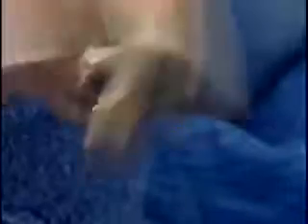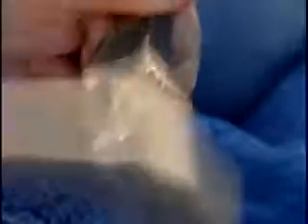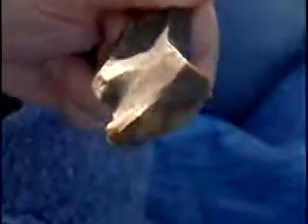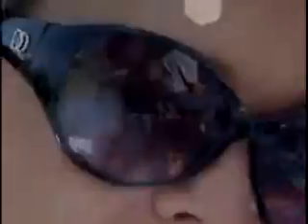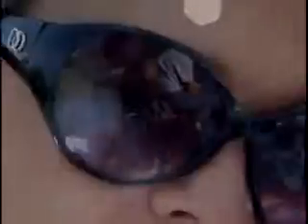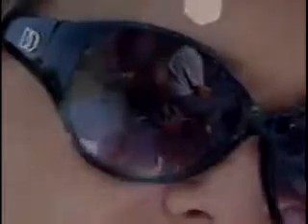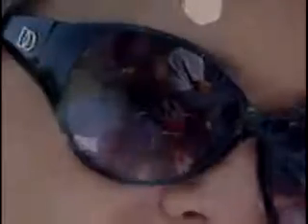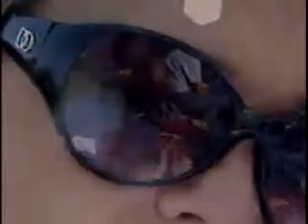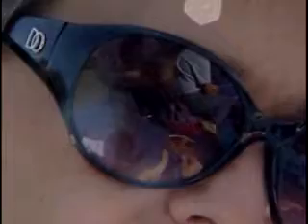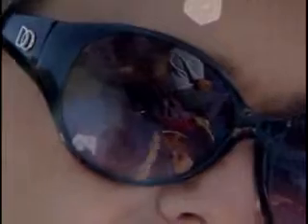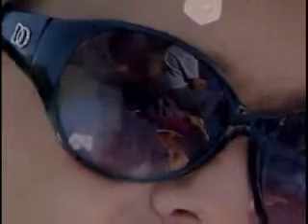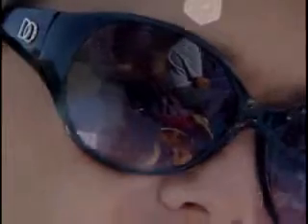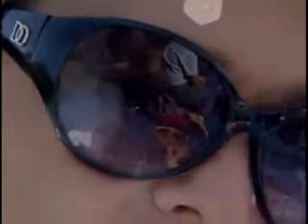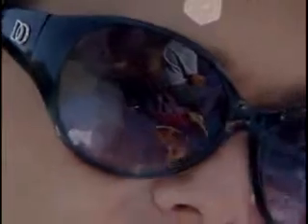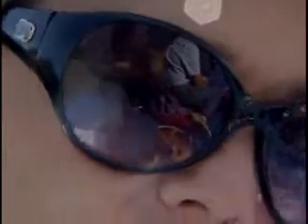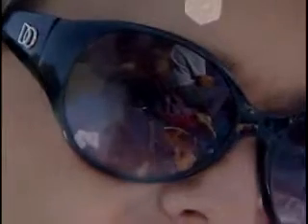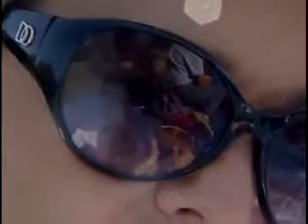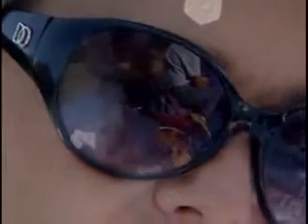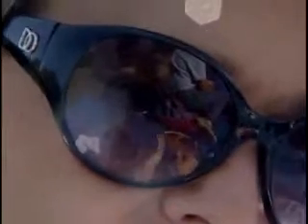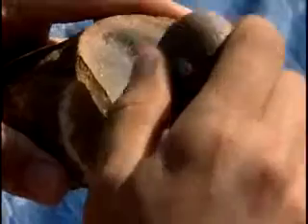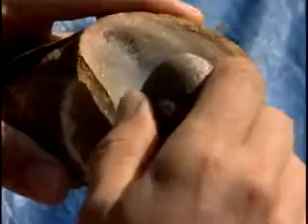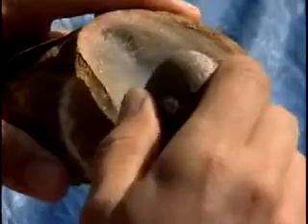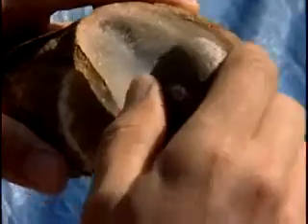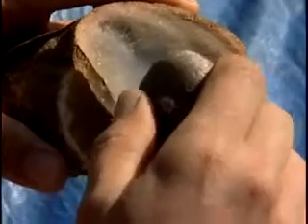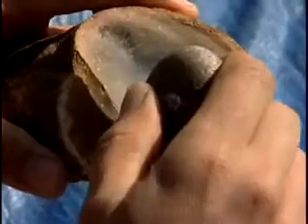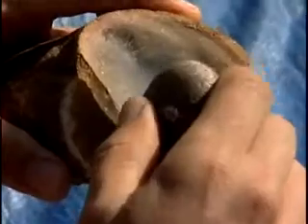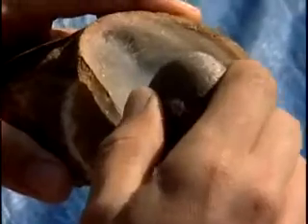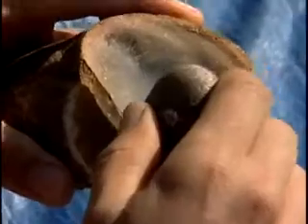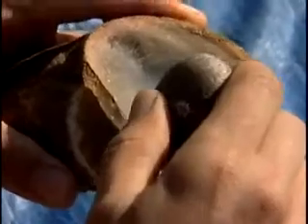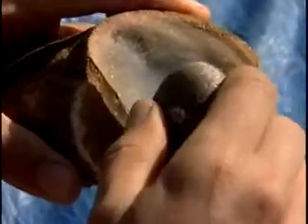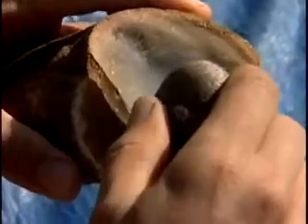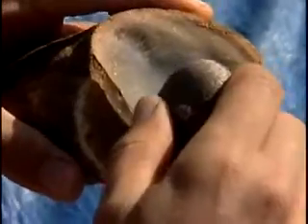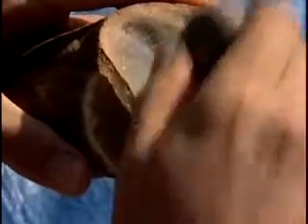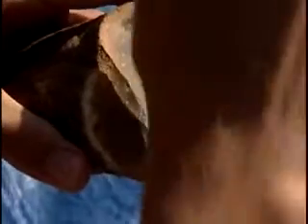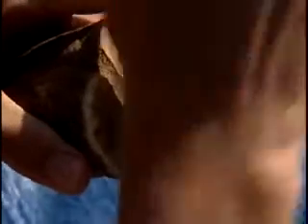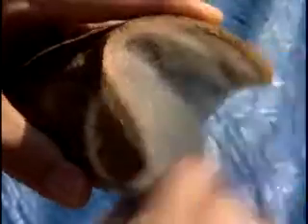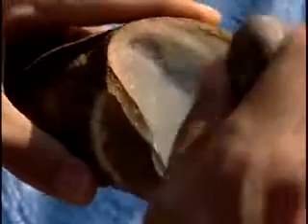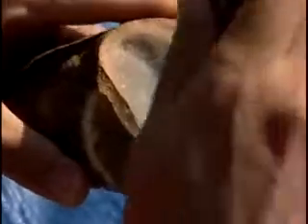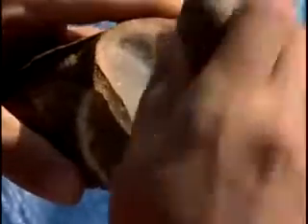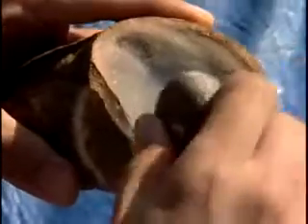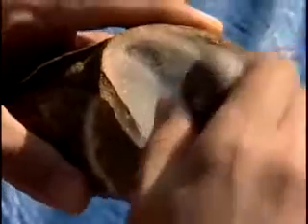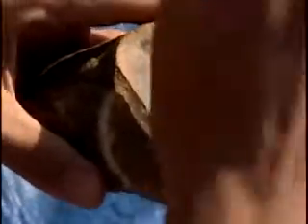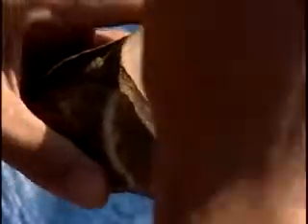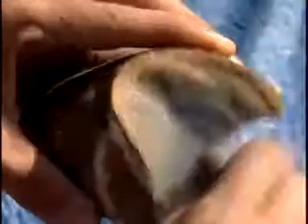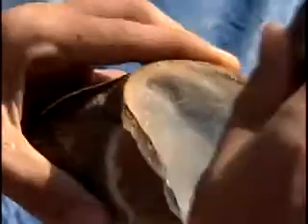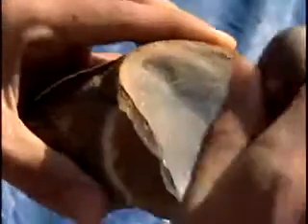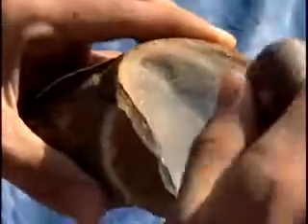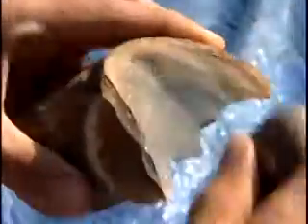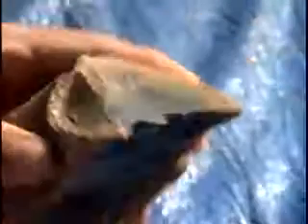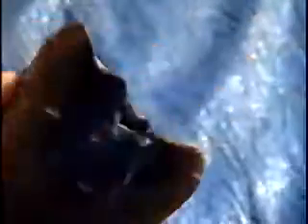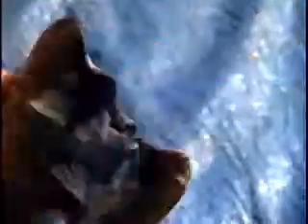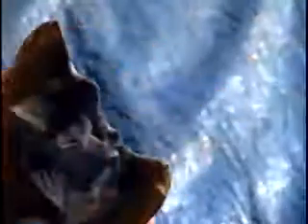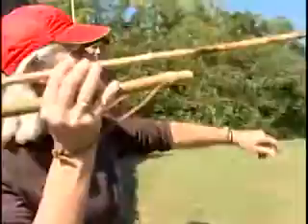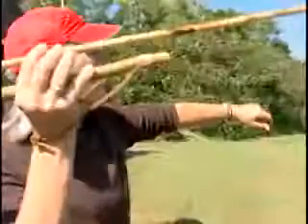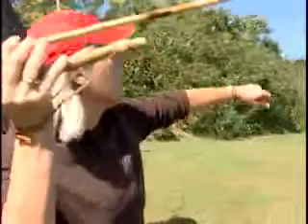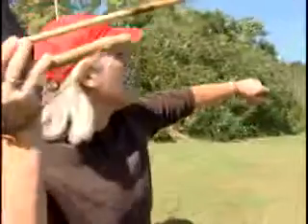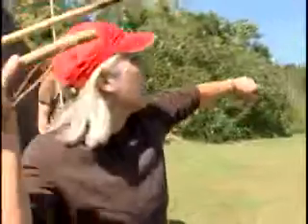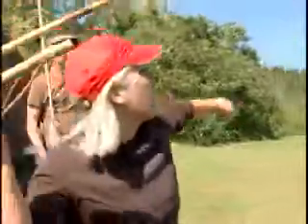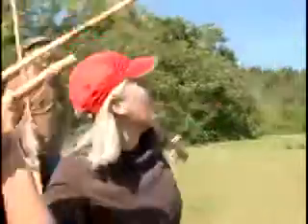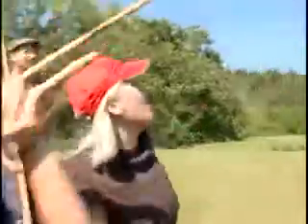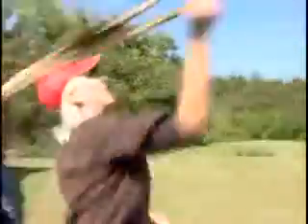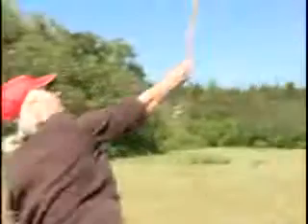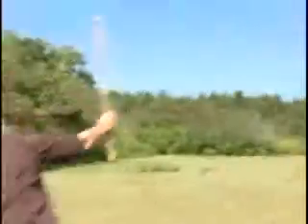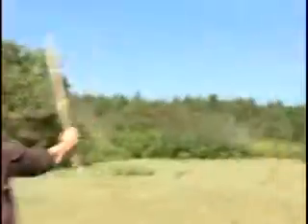Flintknapping, which is the making of stone tools — you just hit the edge of it. And spear throwing.